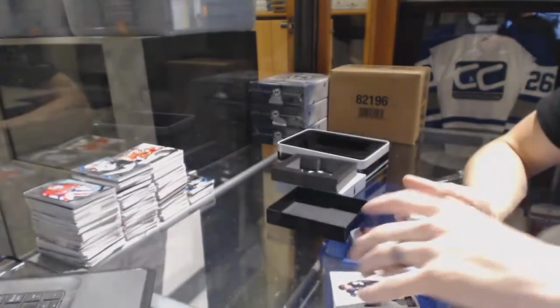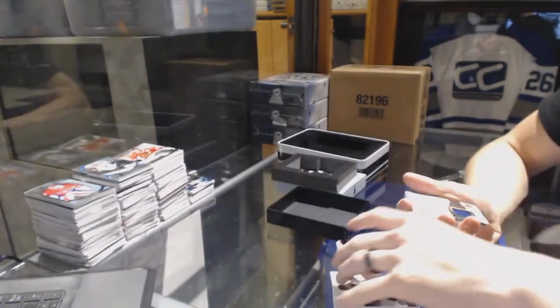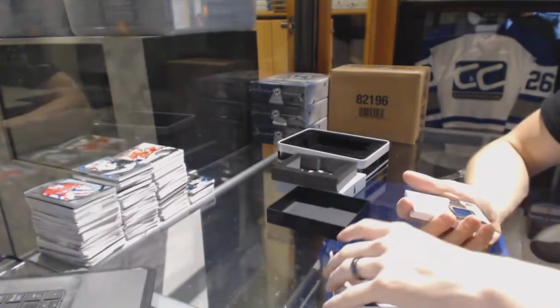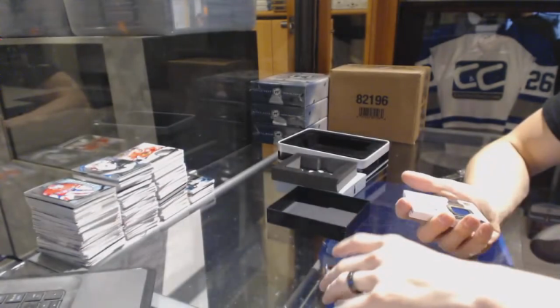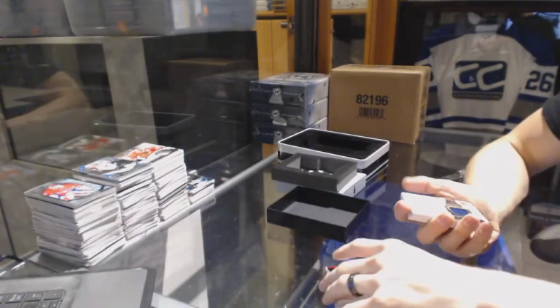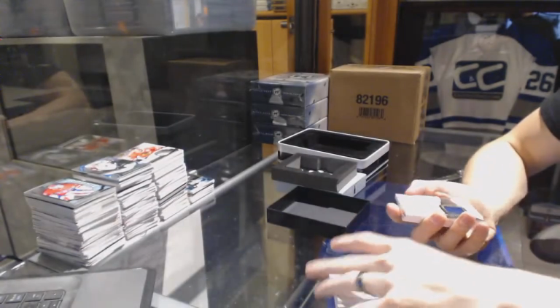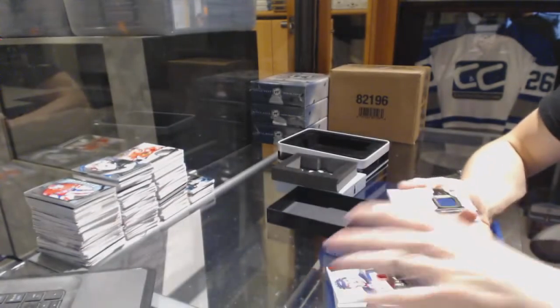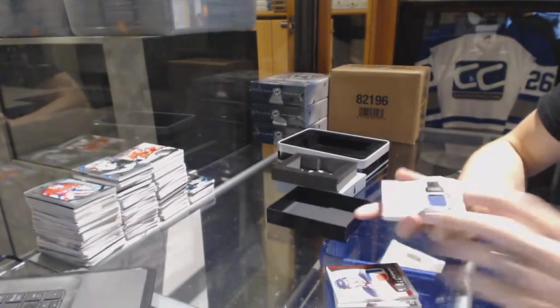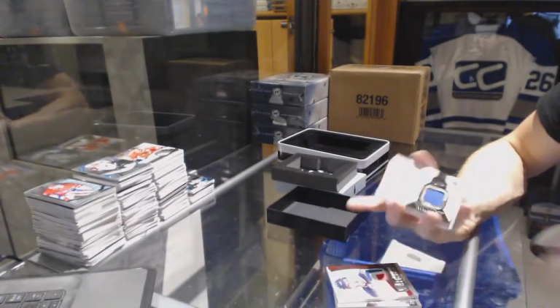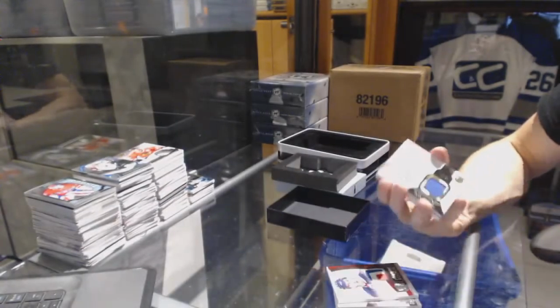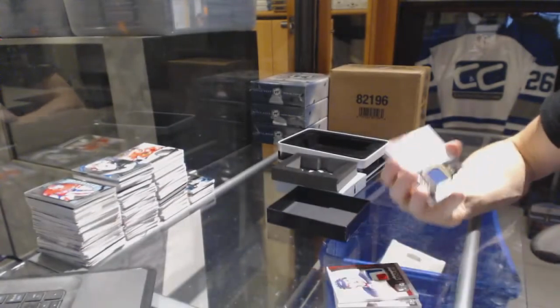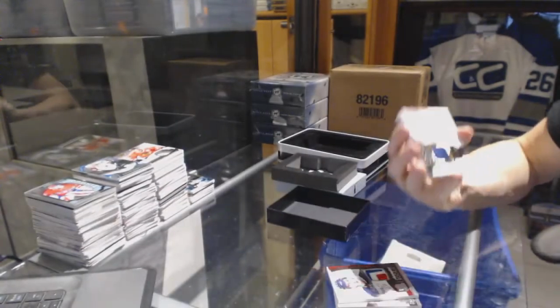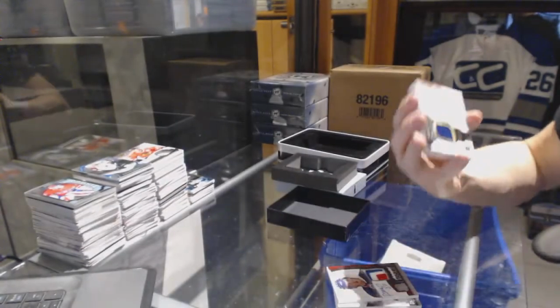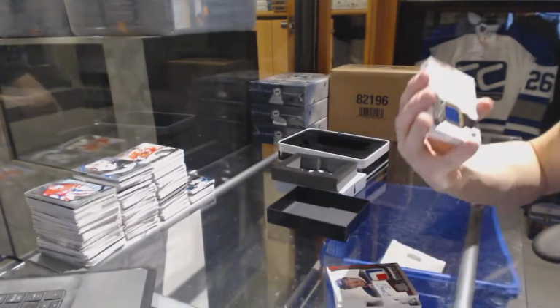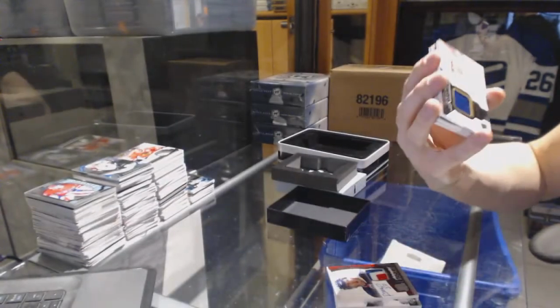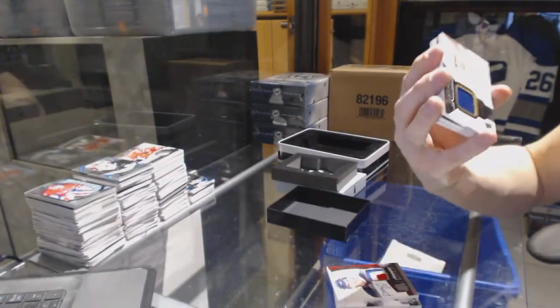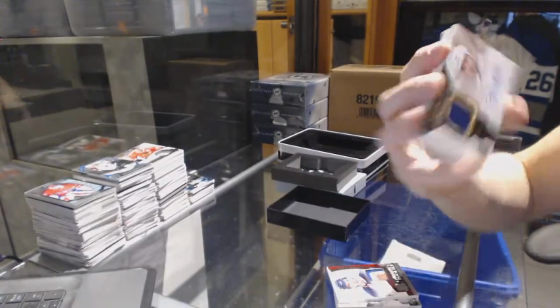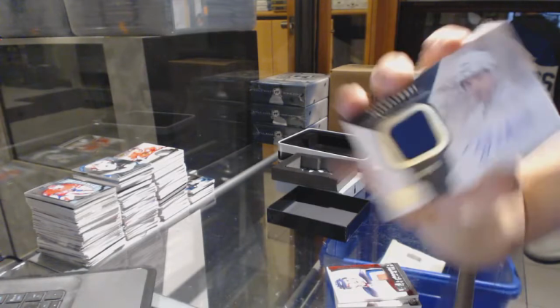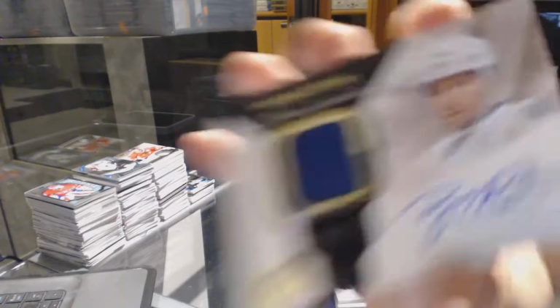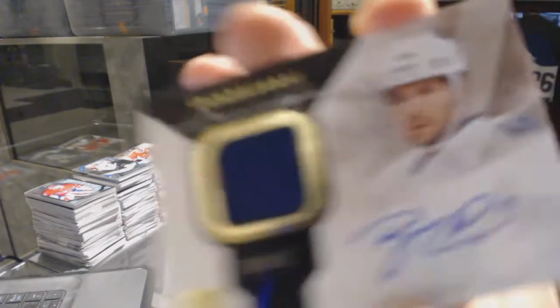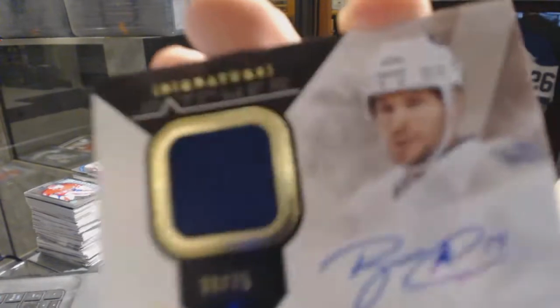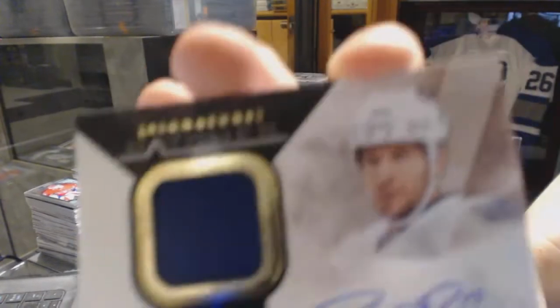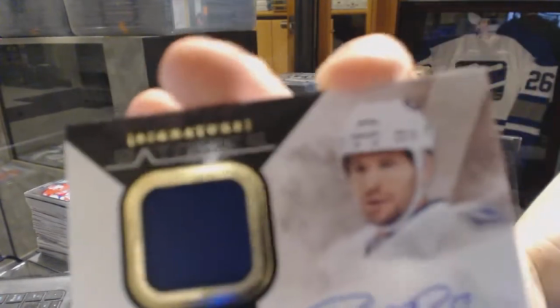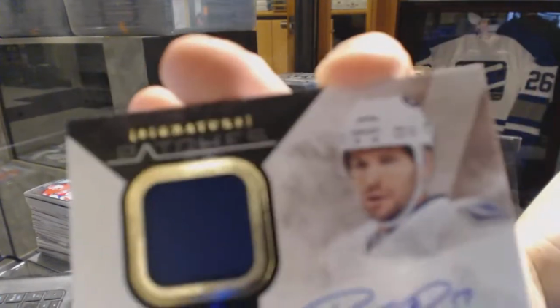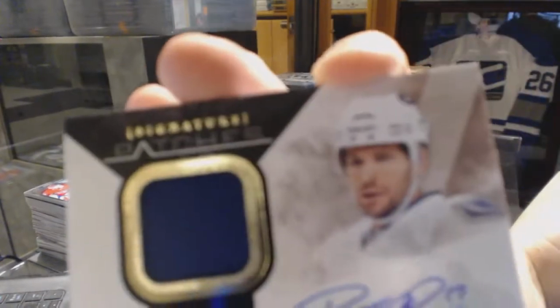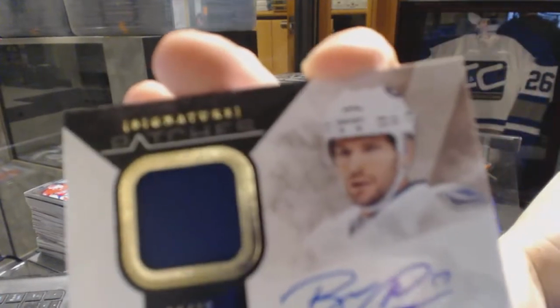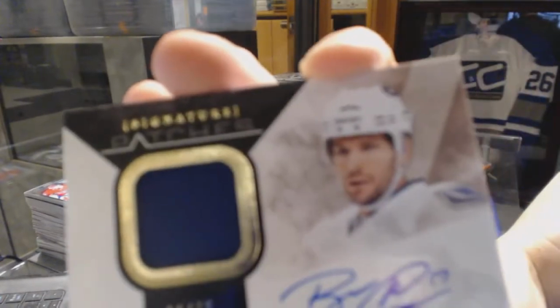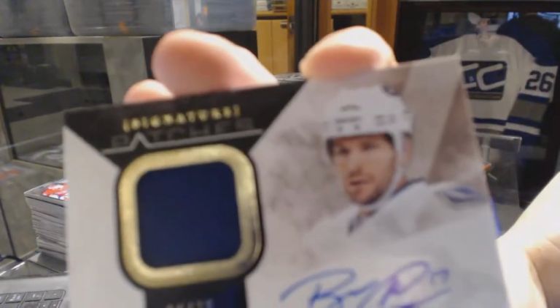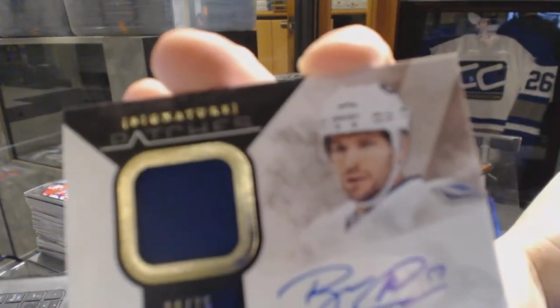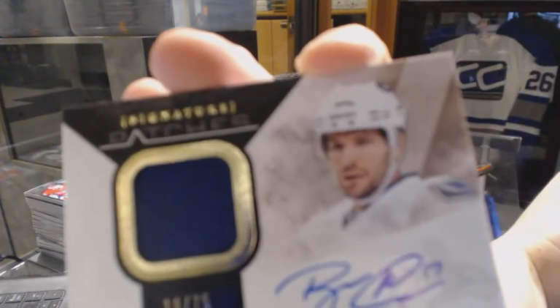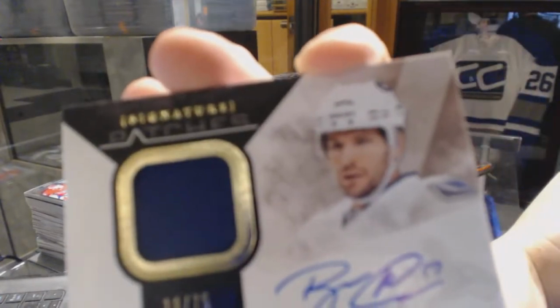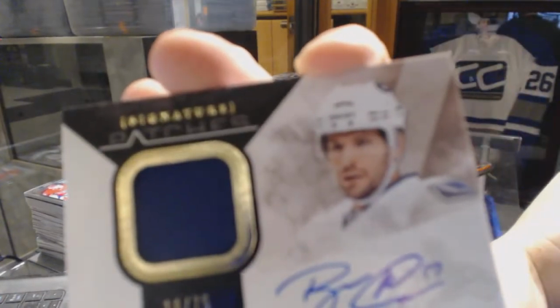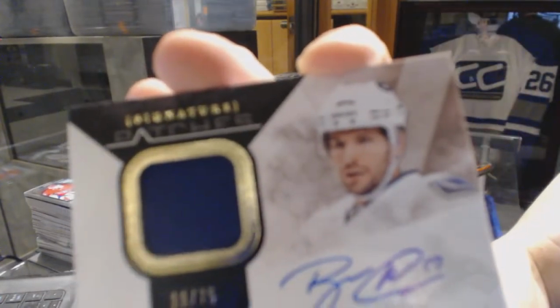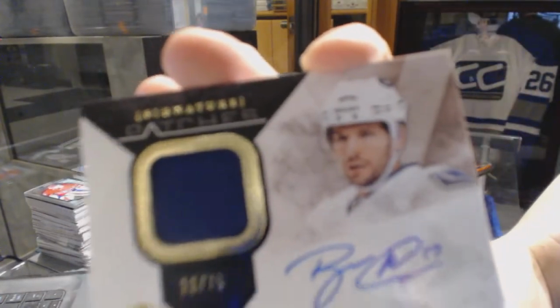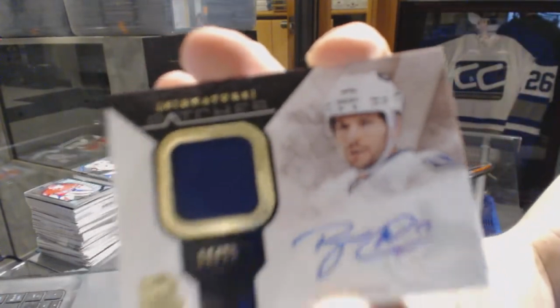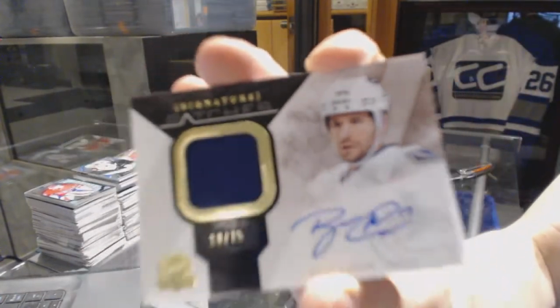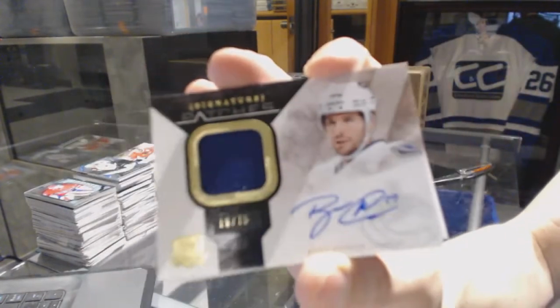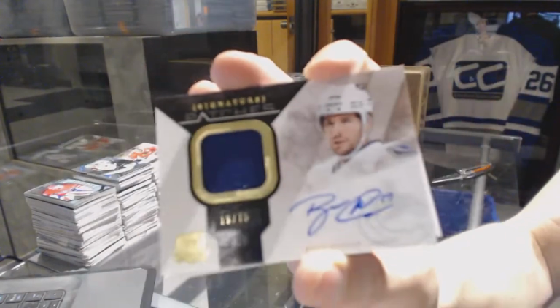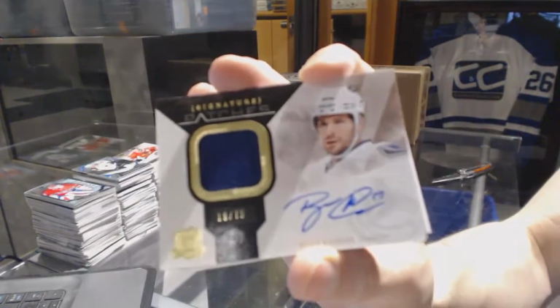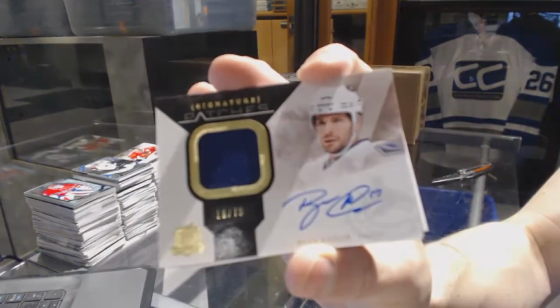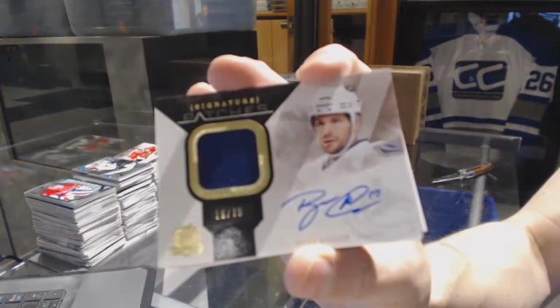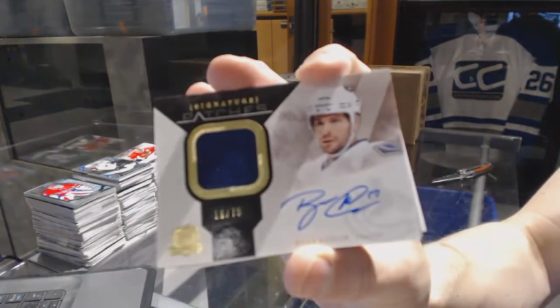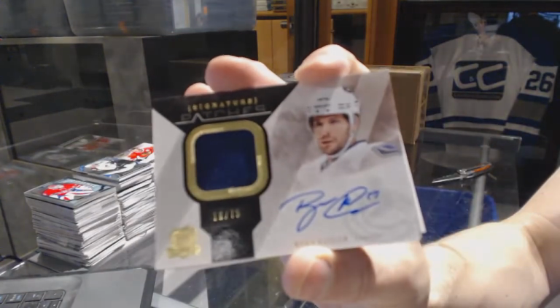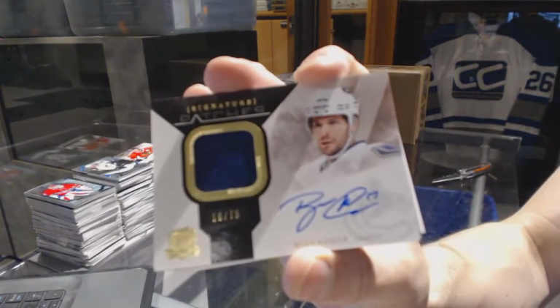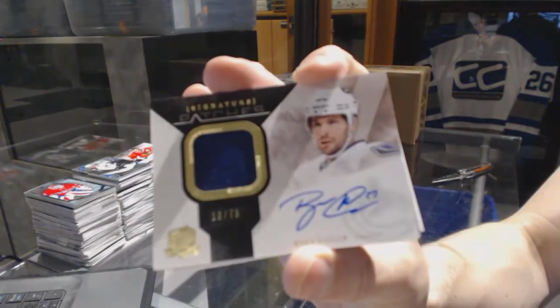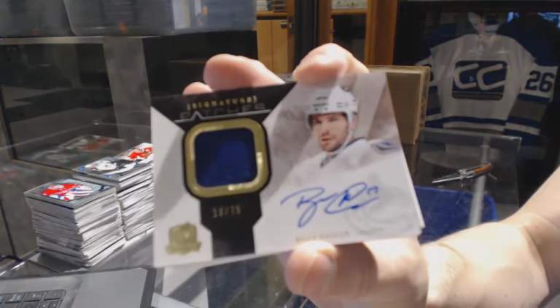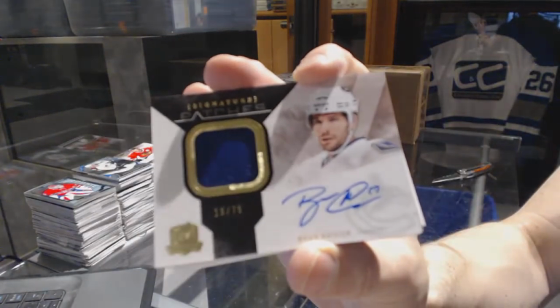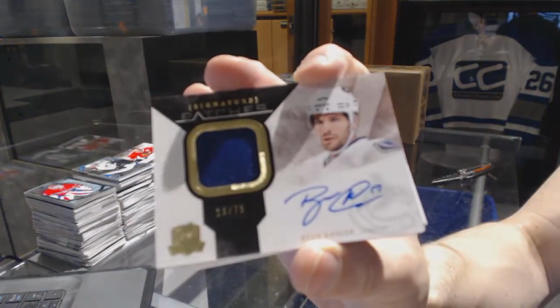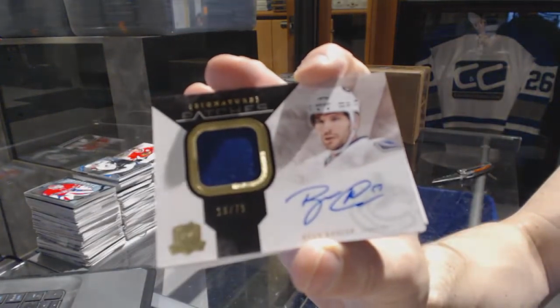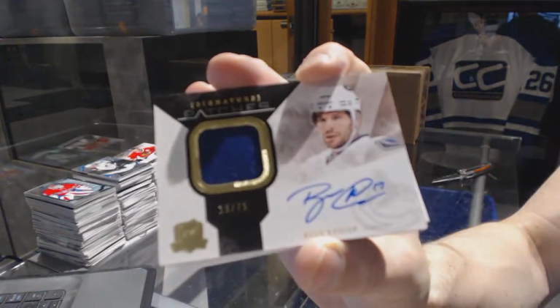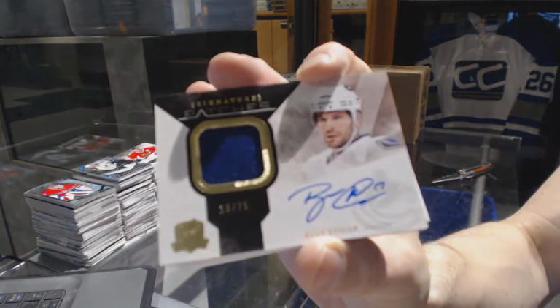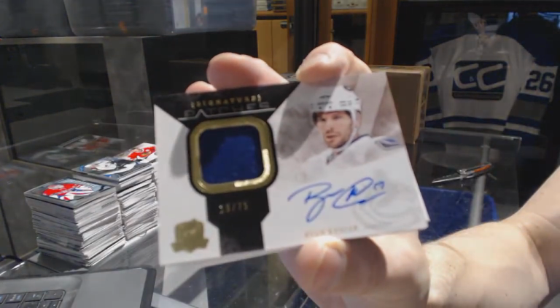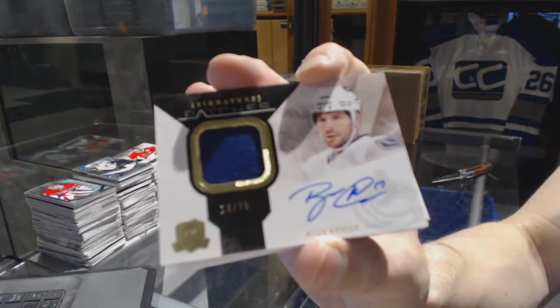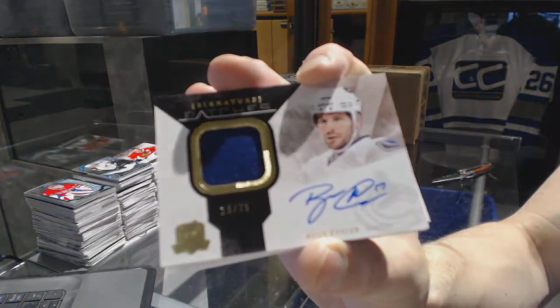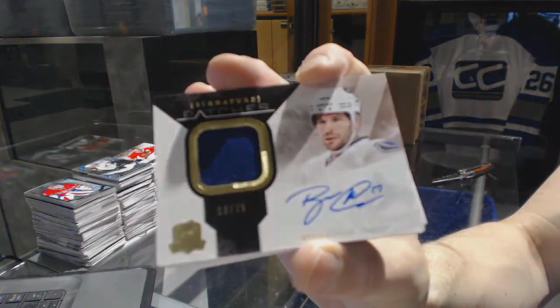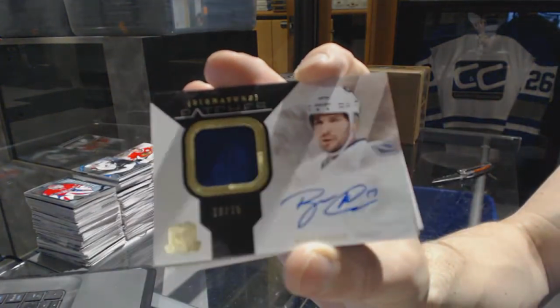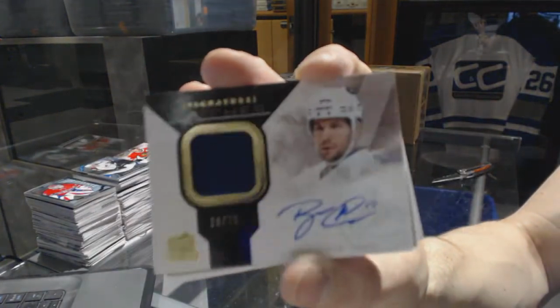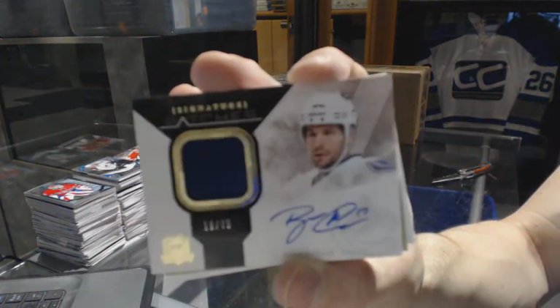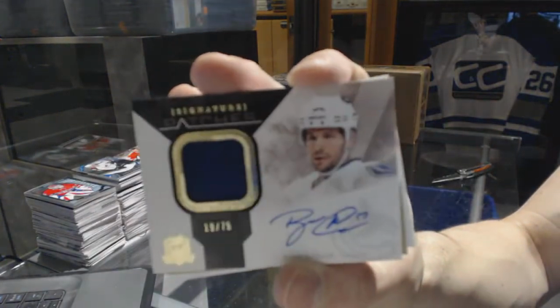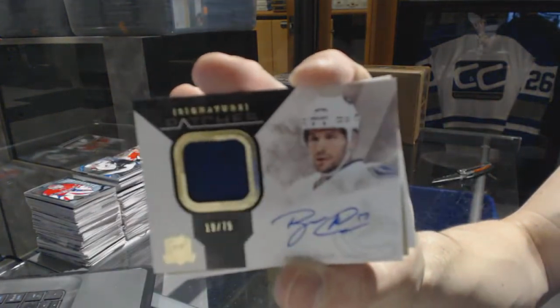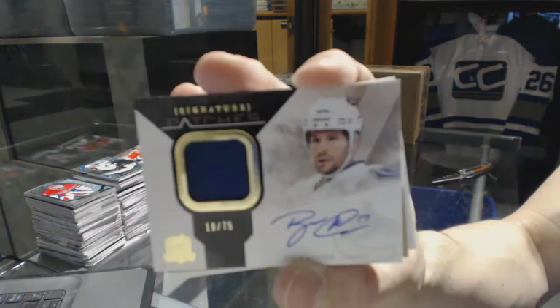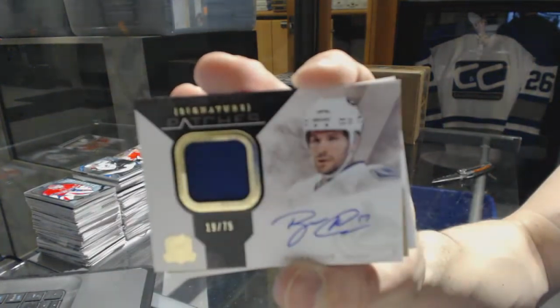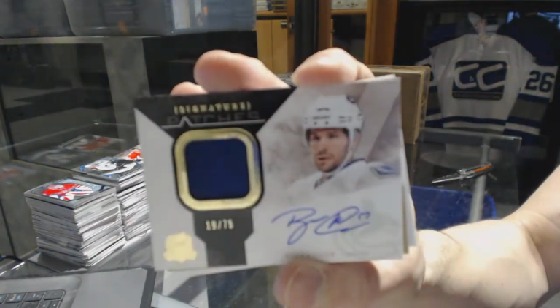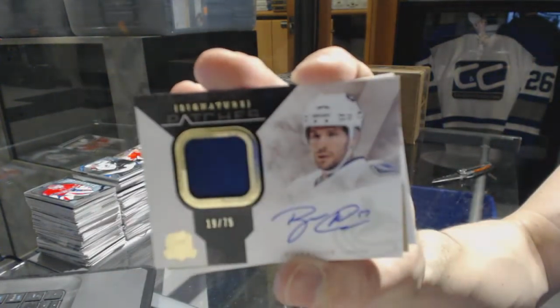One-color signature patch number 75 for the Vancouver Canucks, Ryan Kesler.